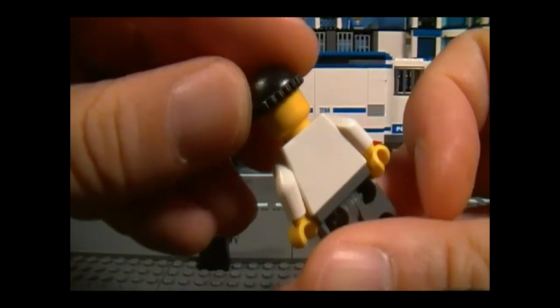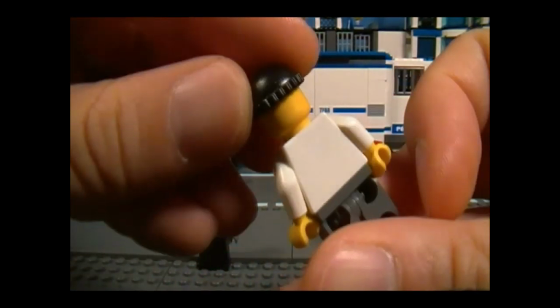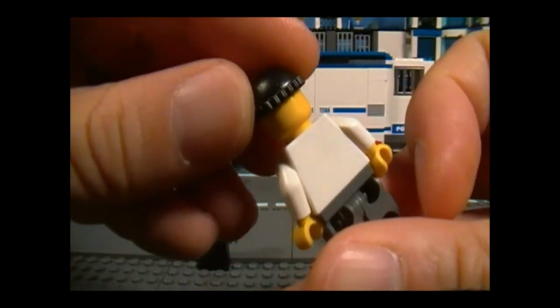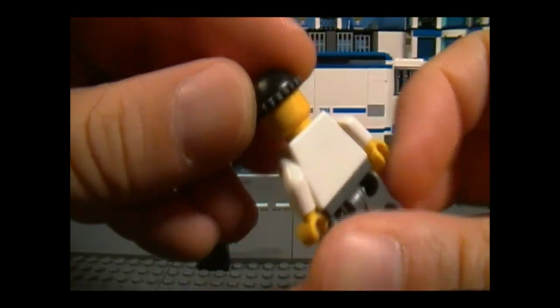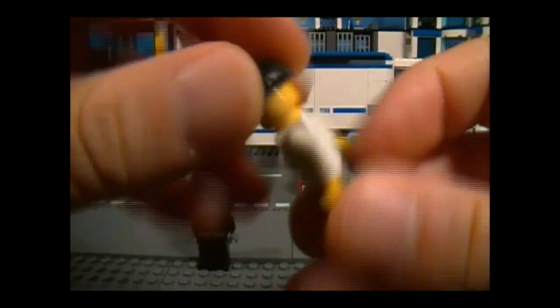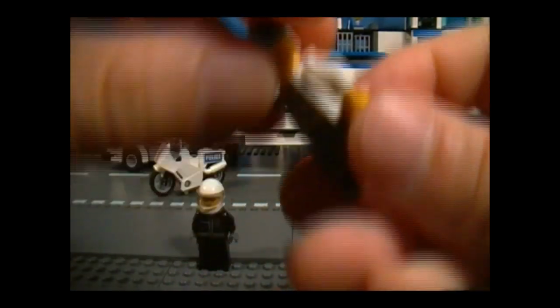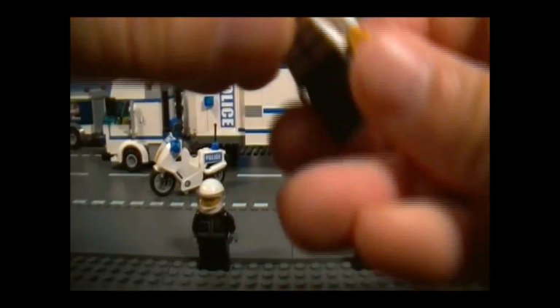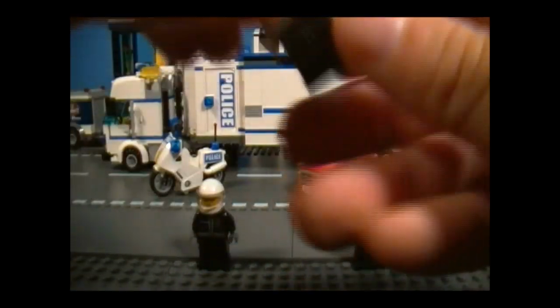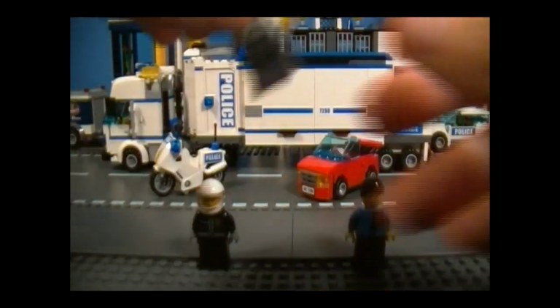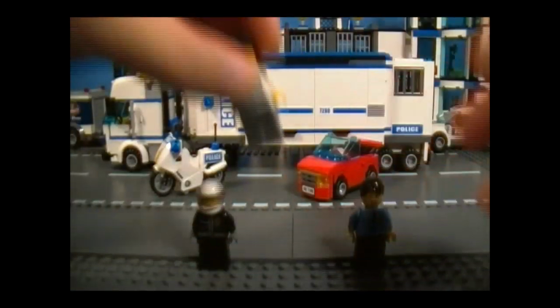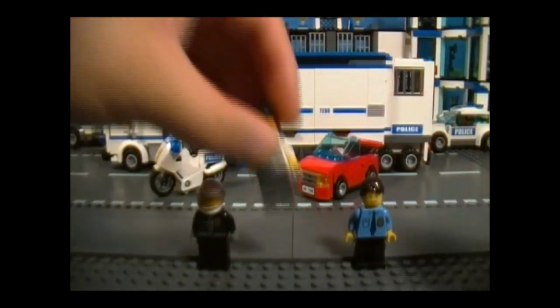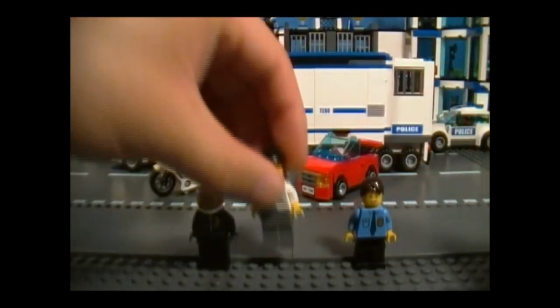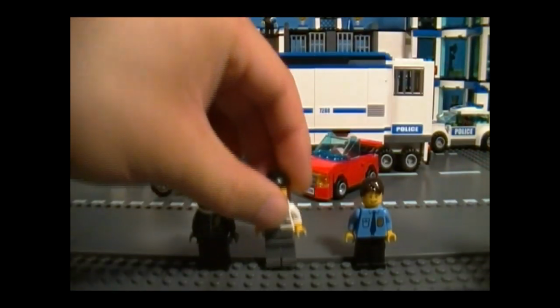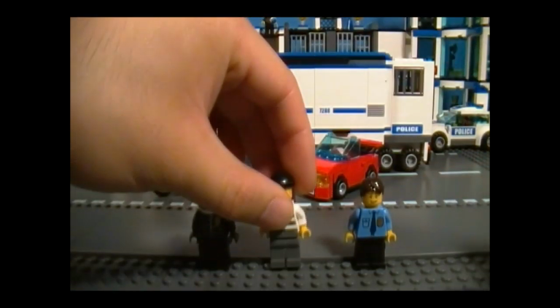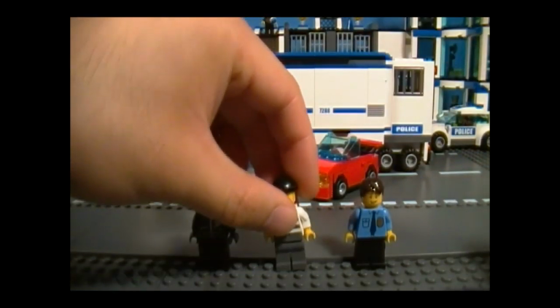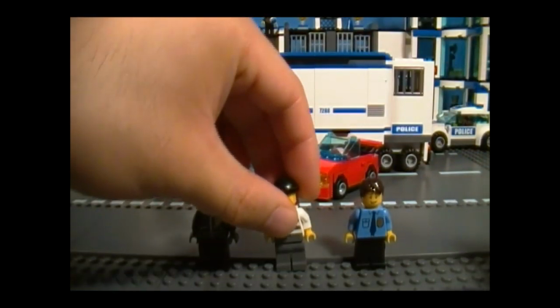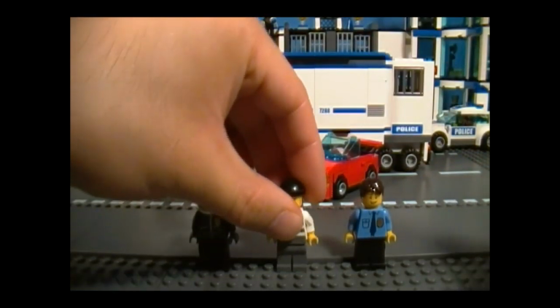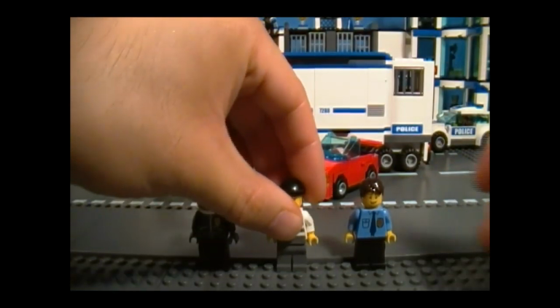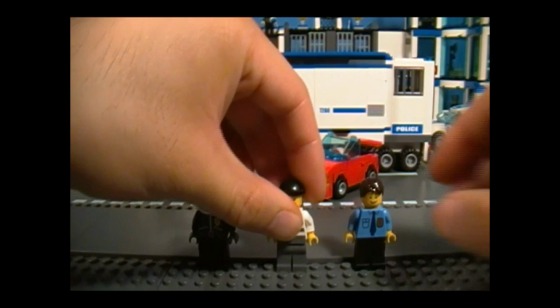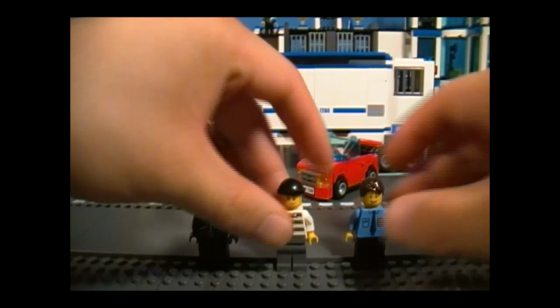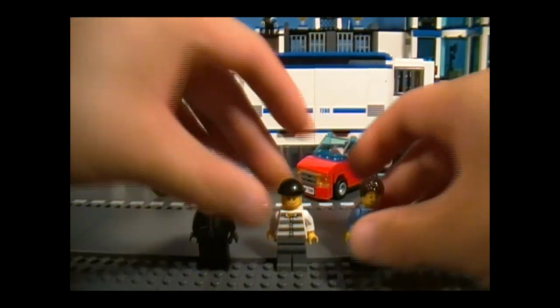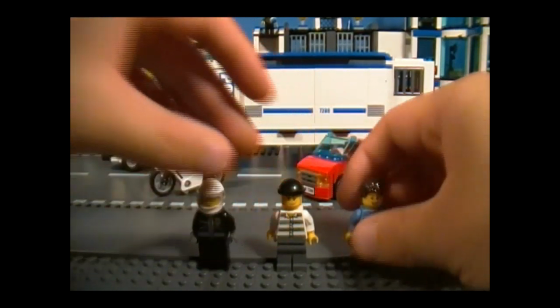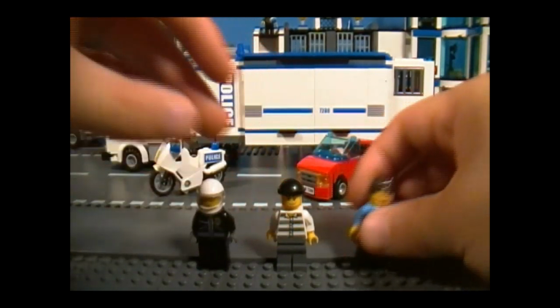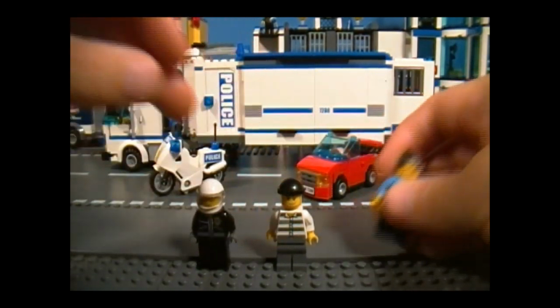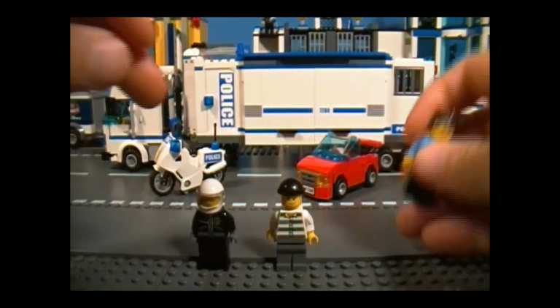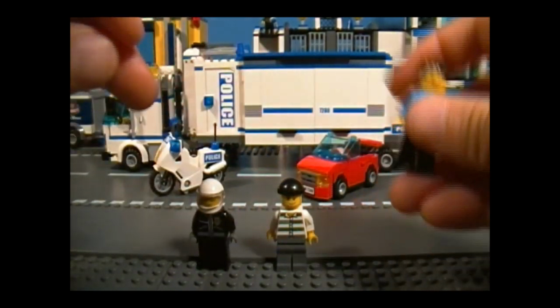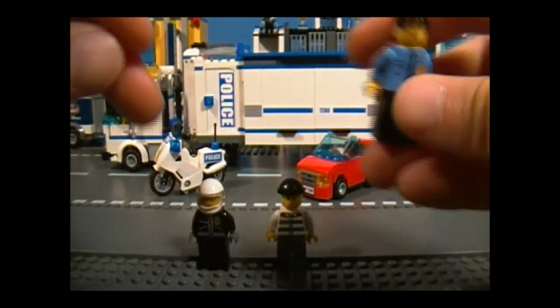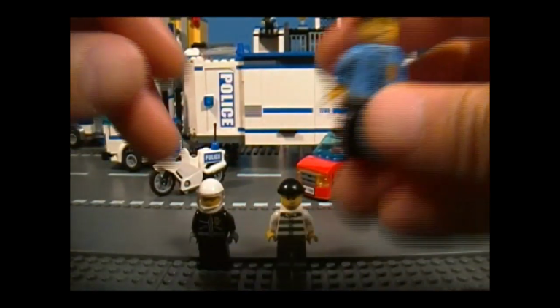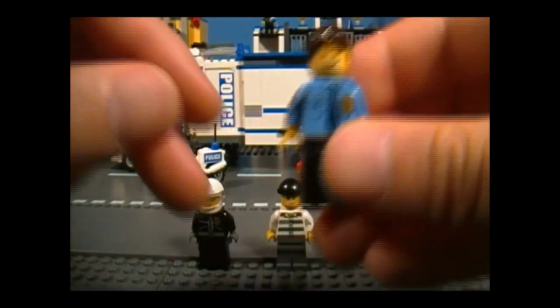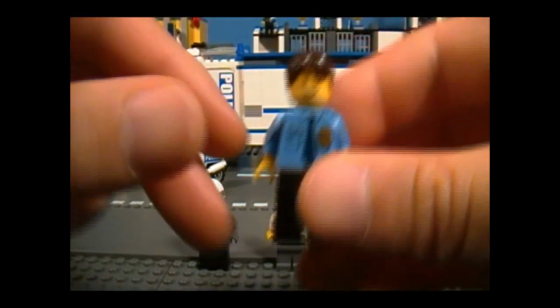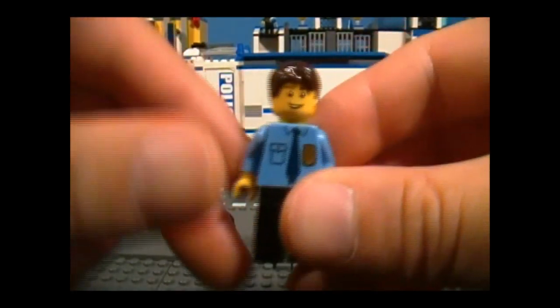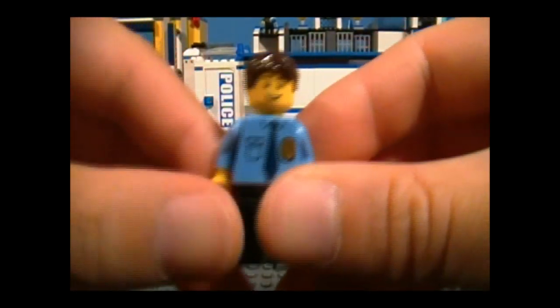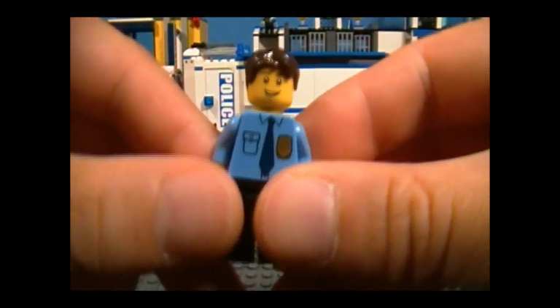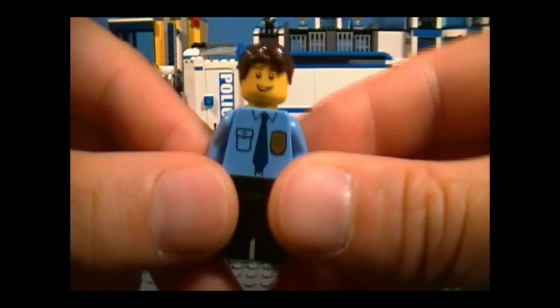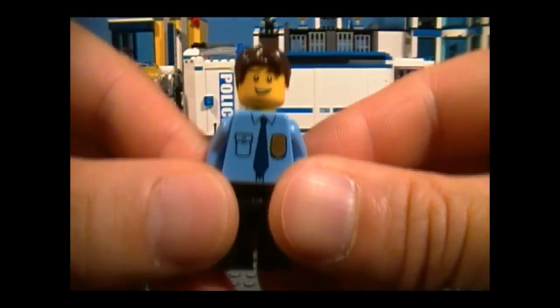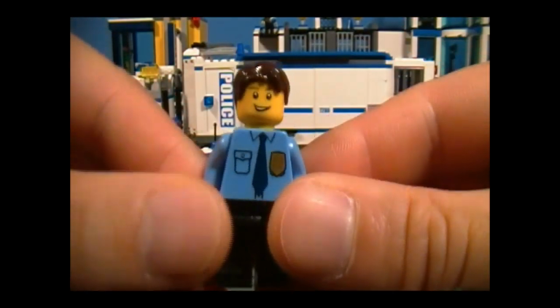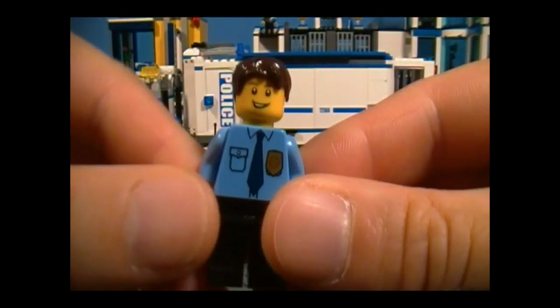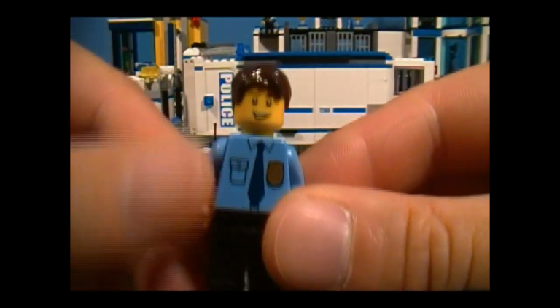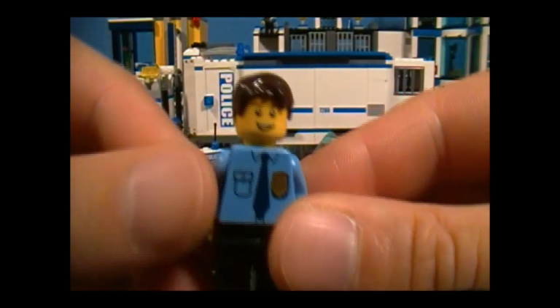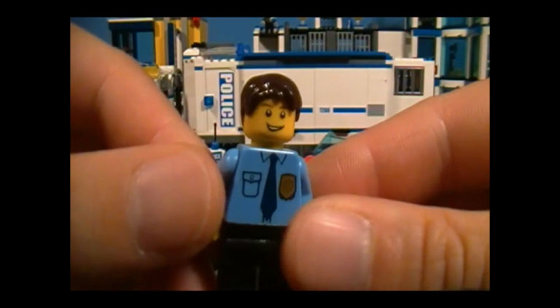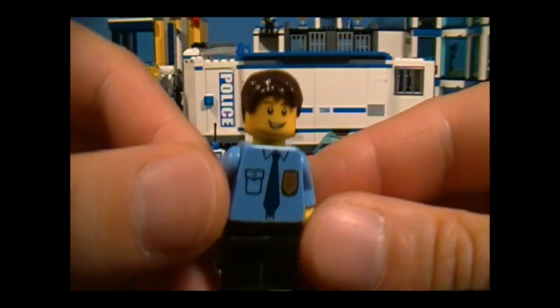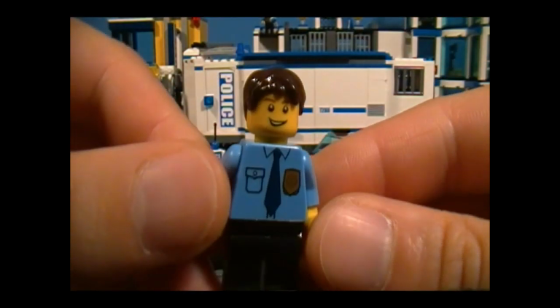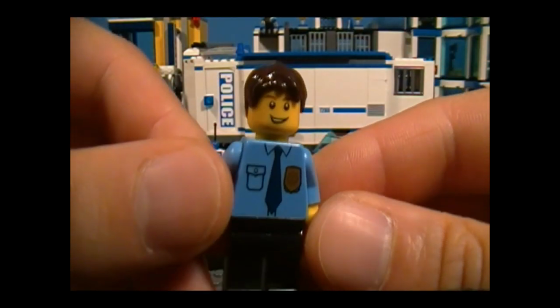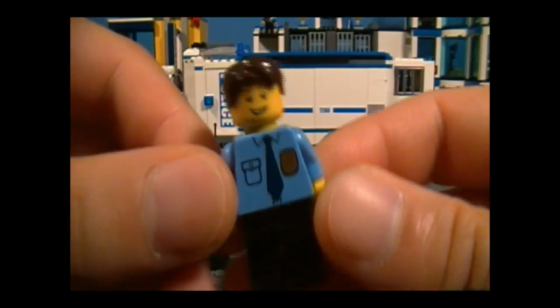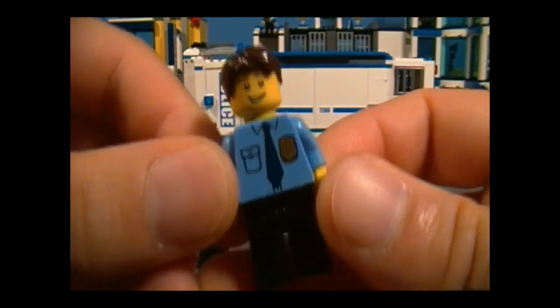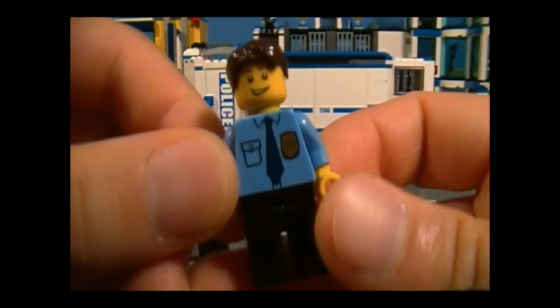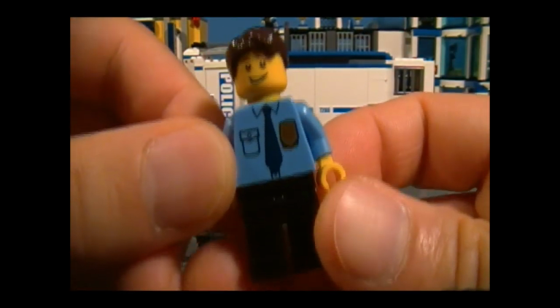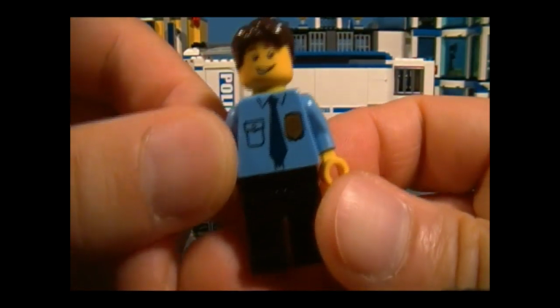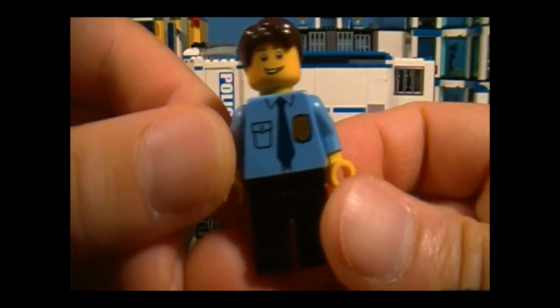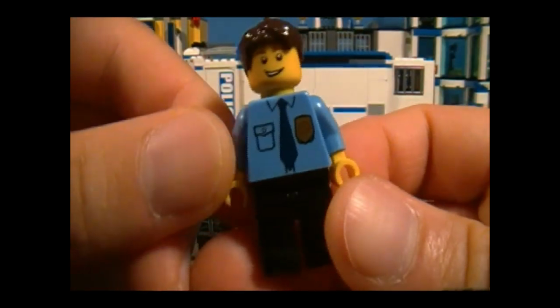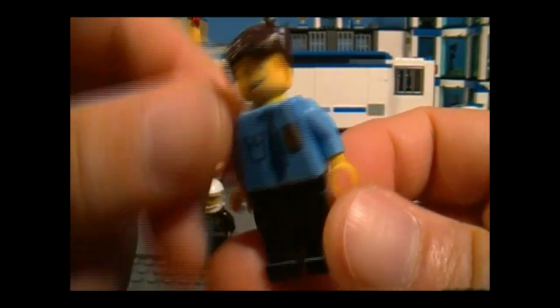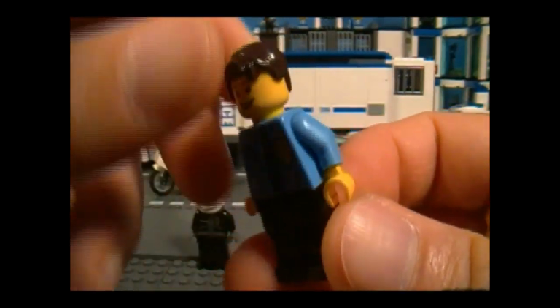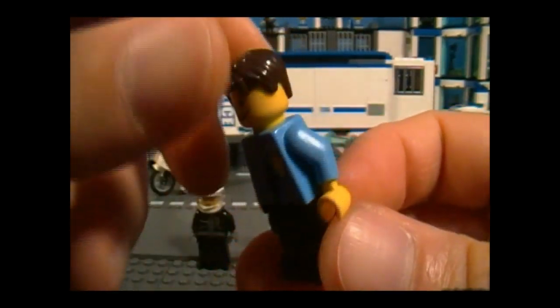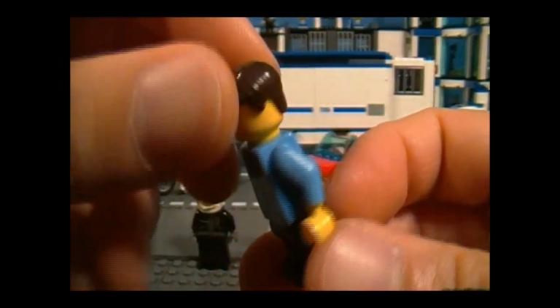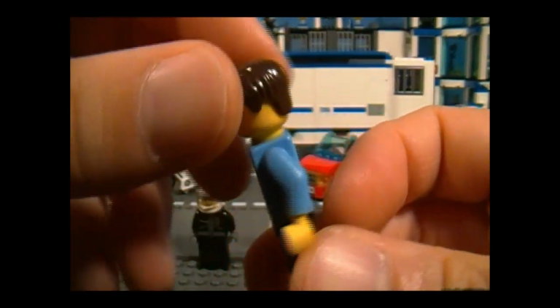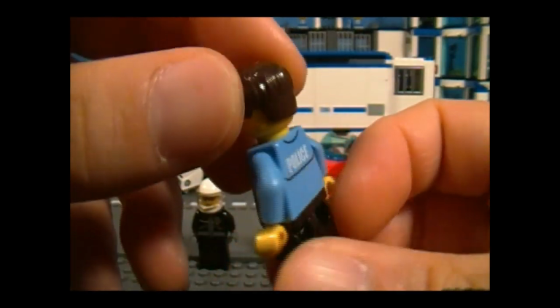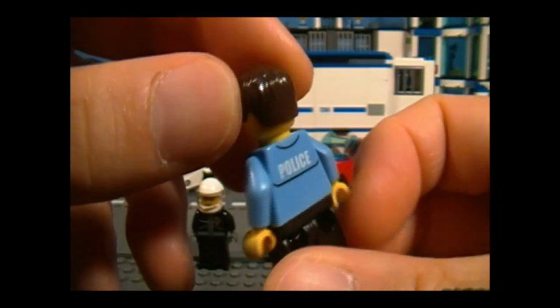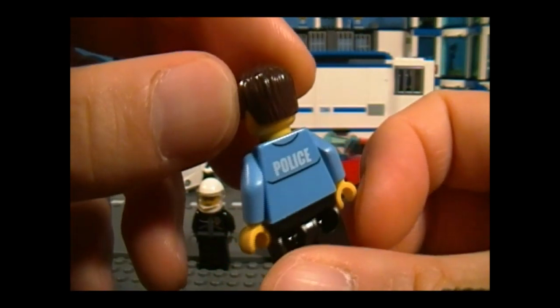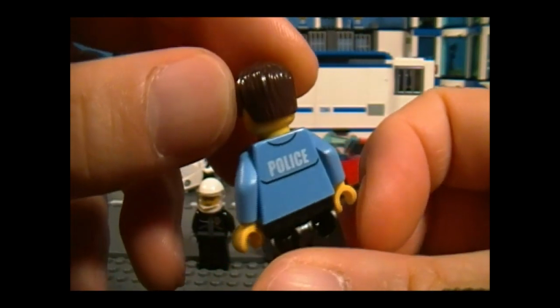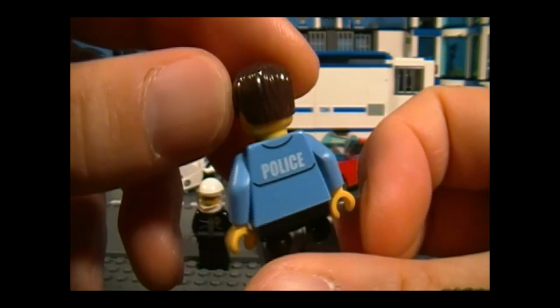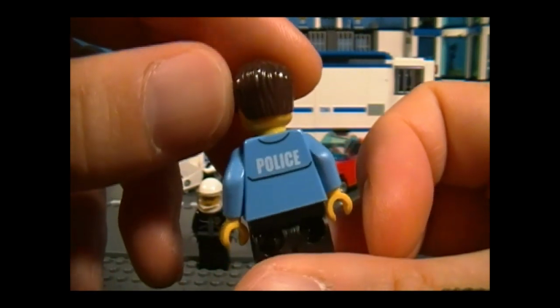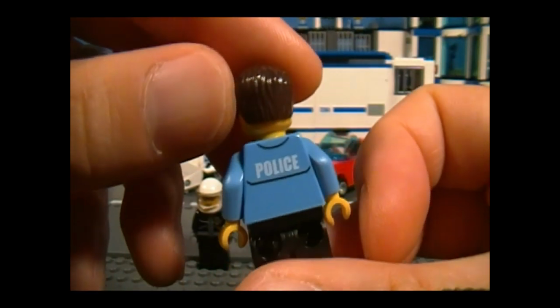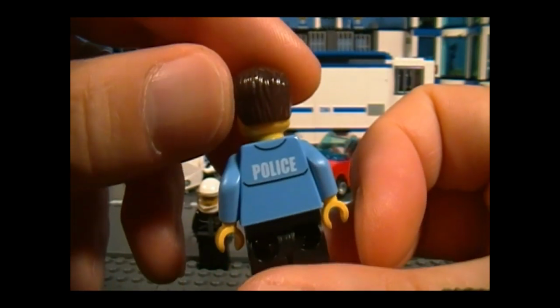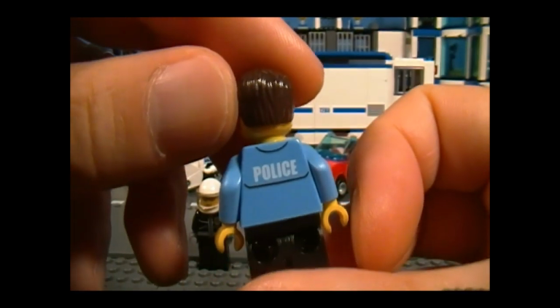Nothing on the back of the robber. And finally we have the detective — I like his uniform. Now you can tell who's in charge around here.